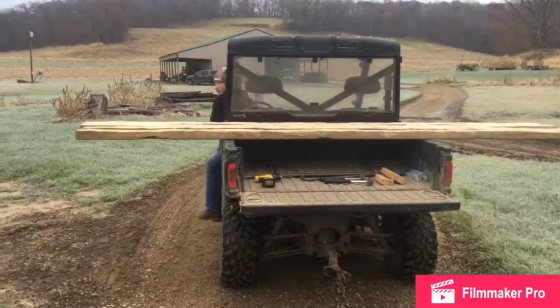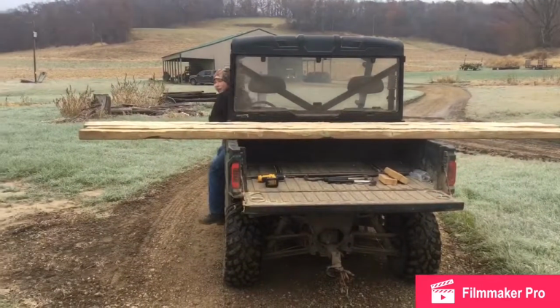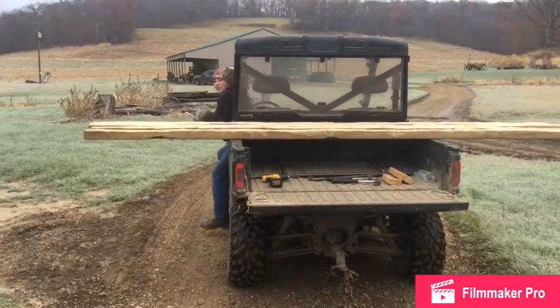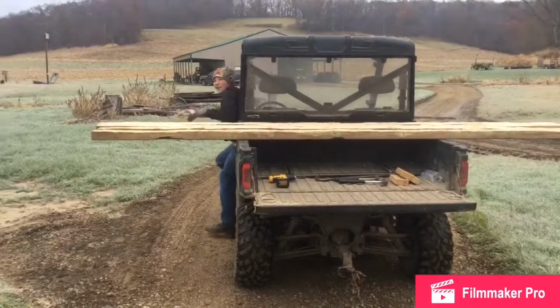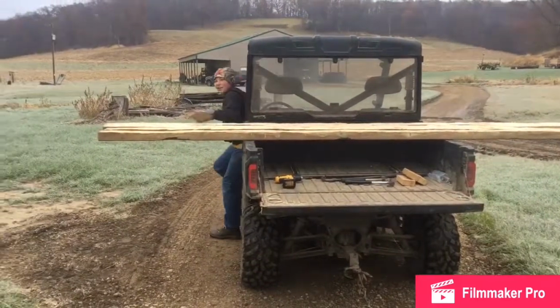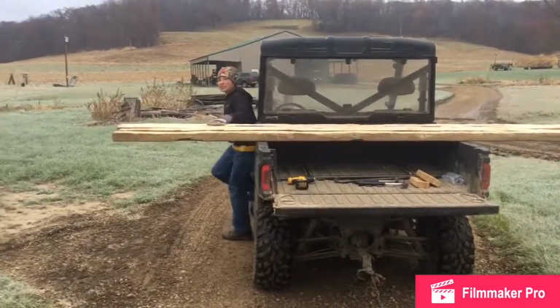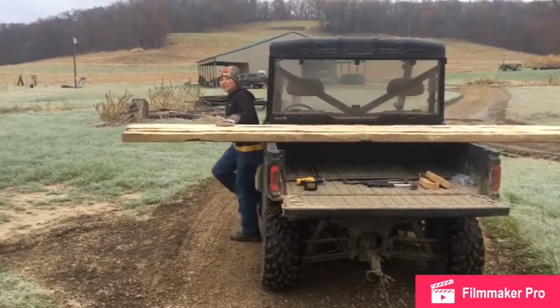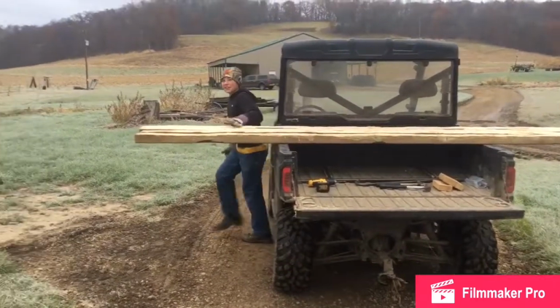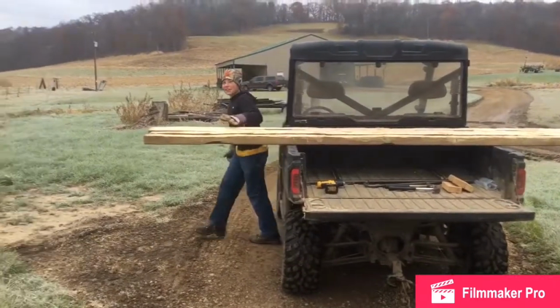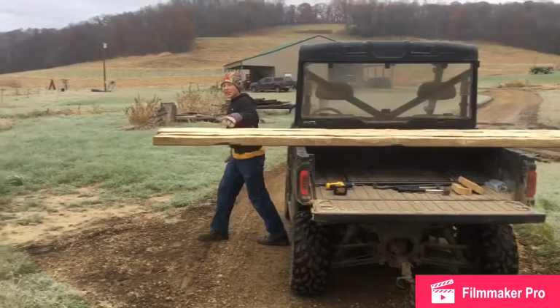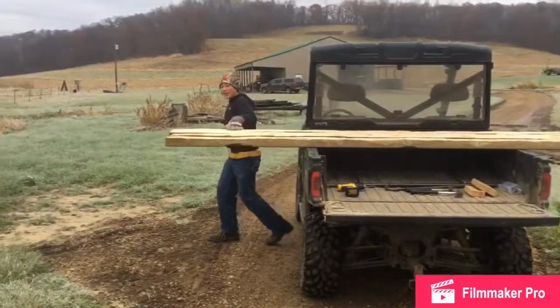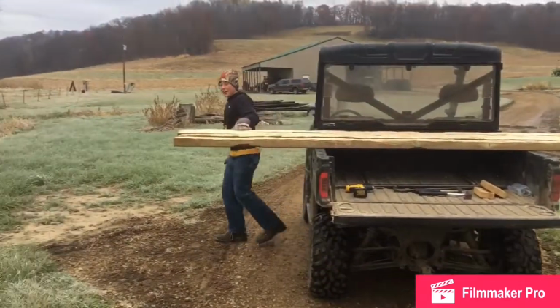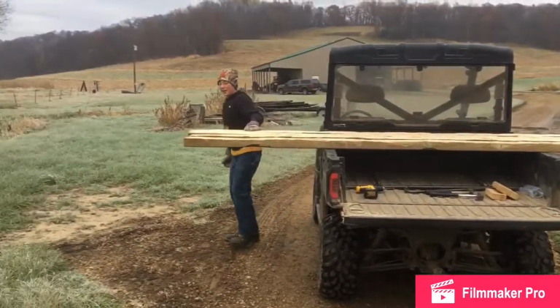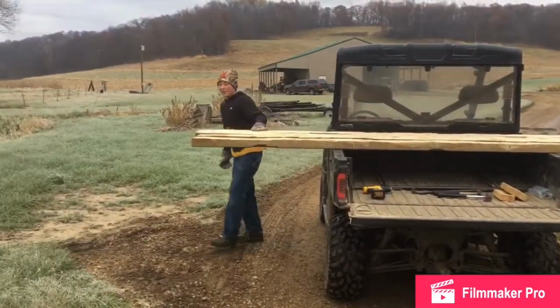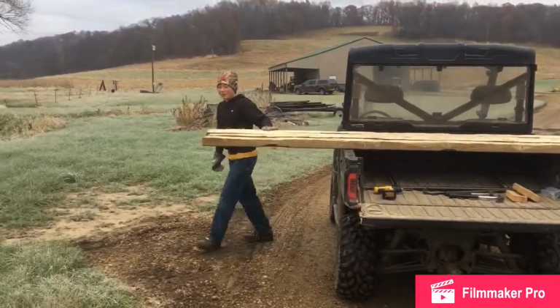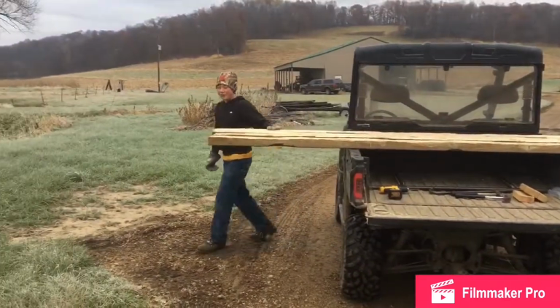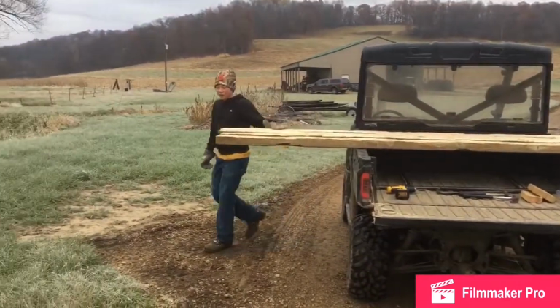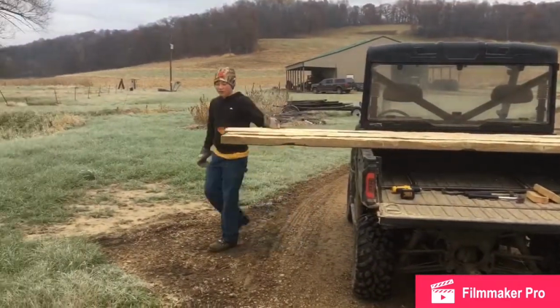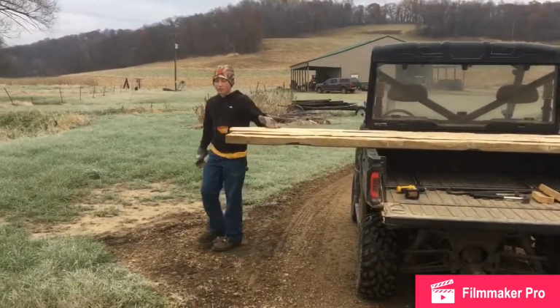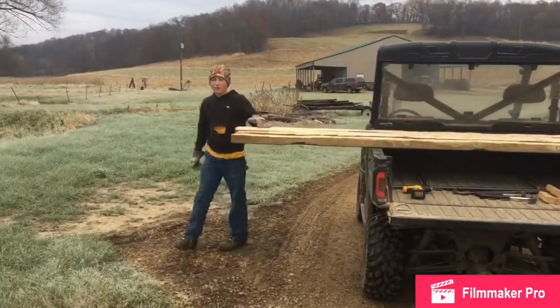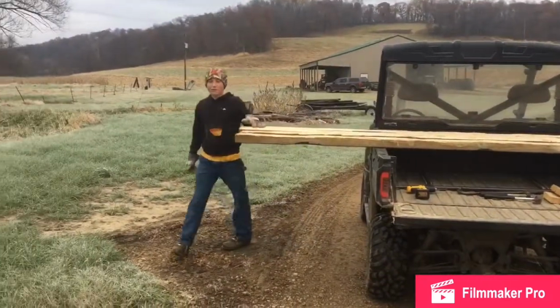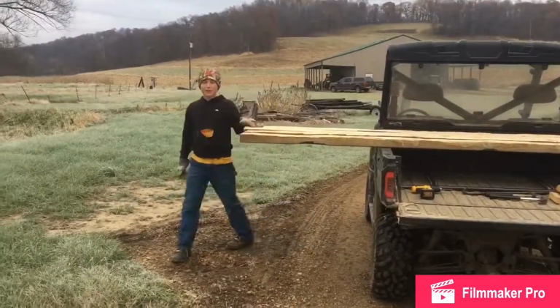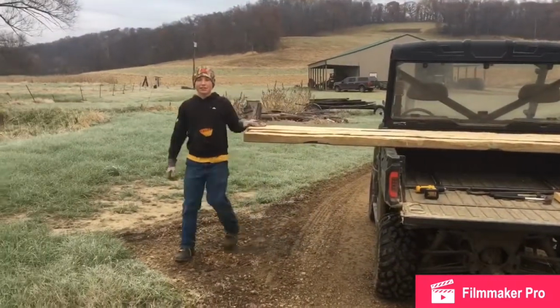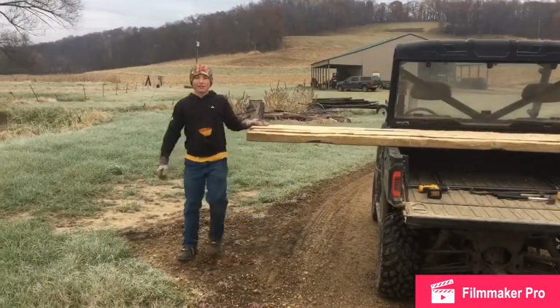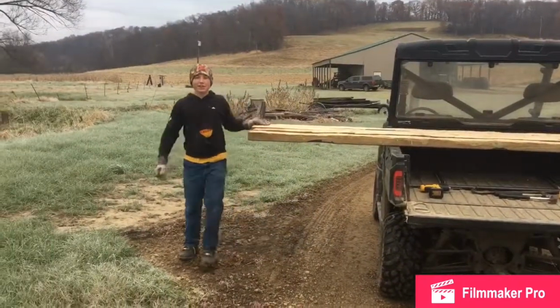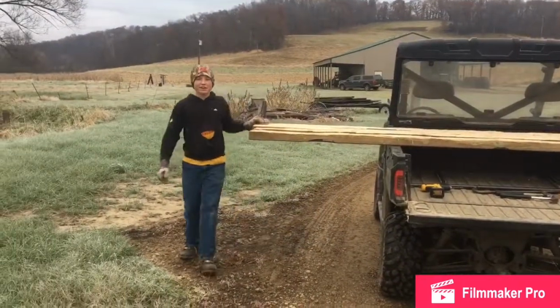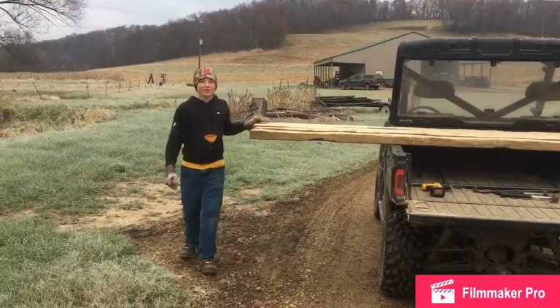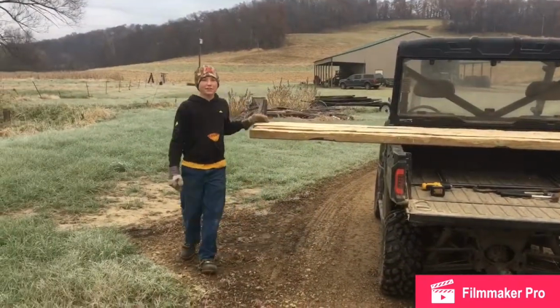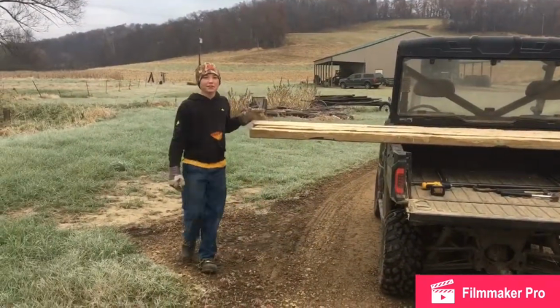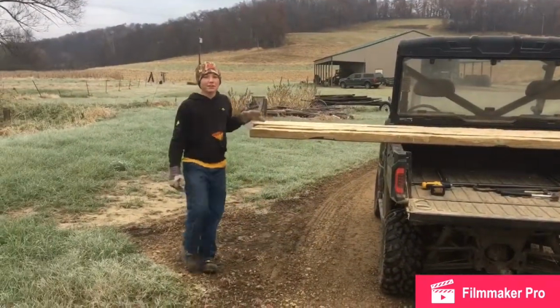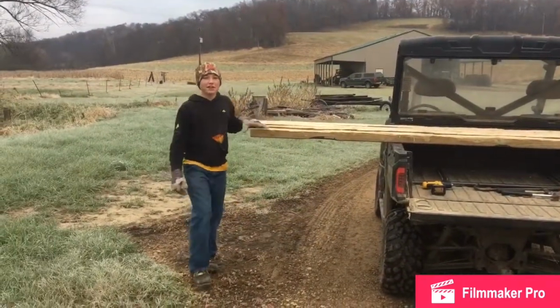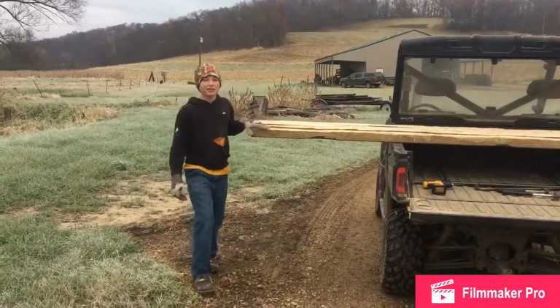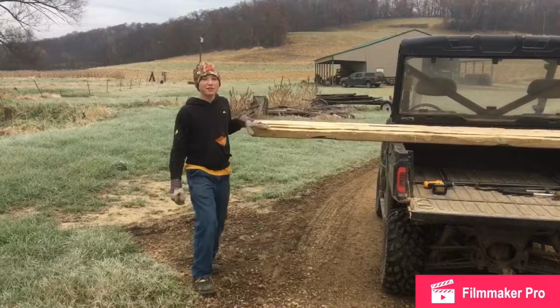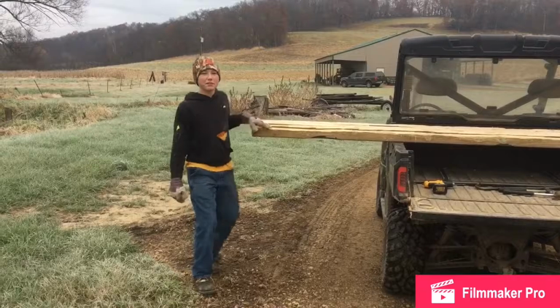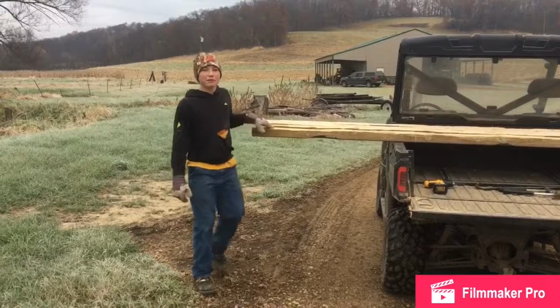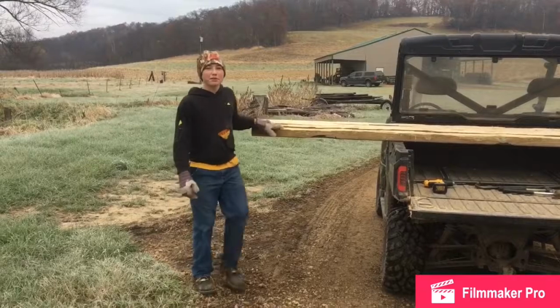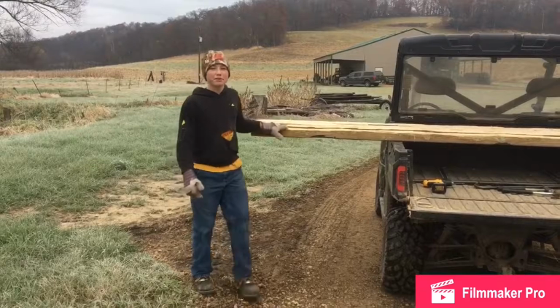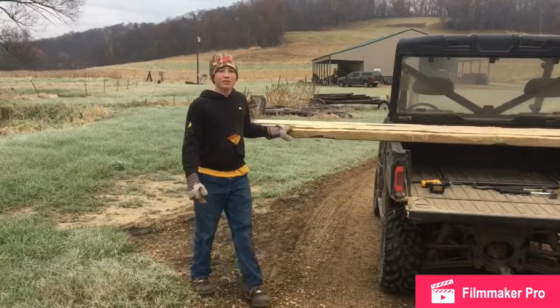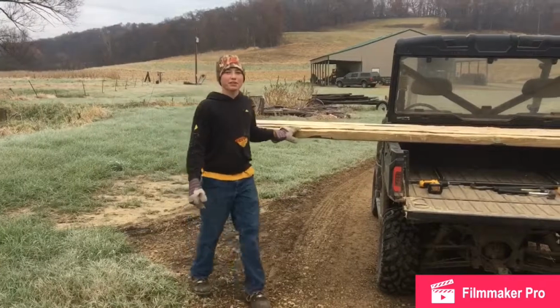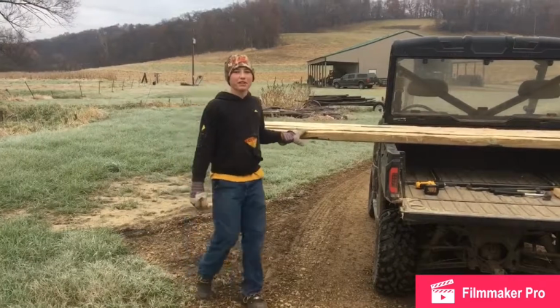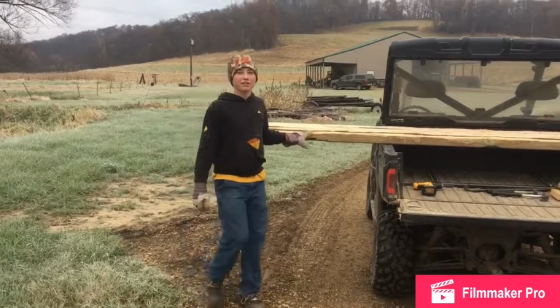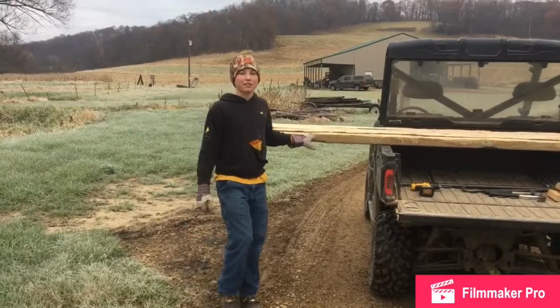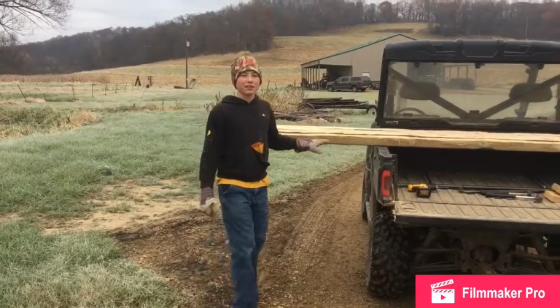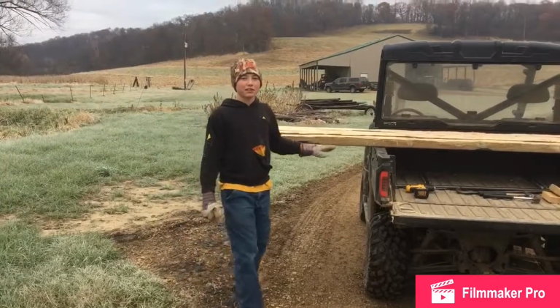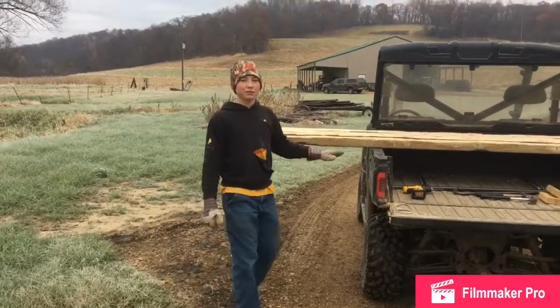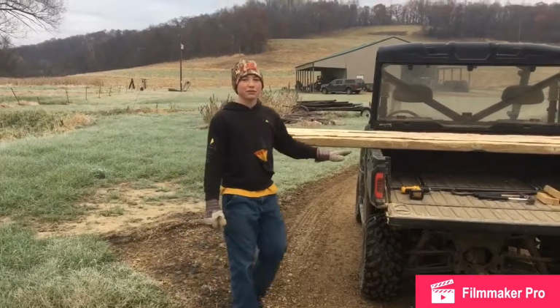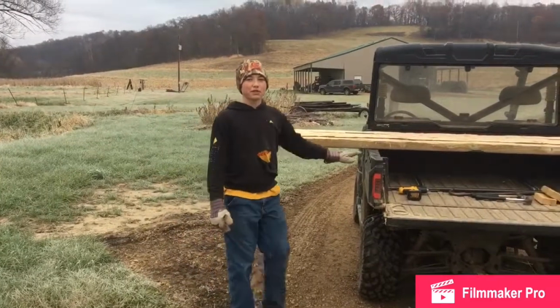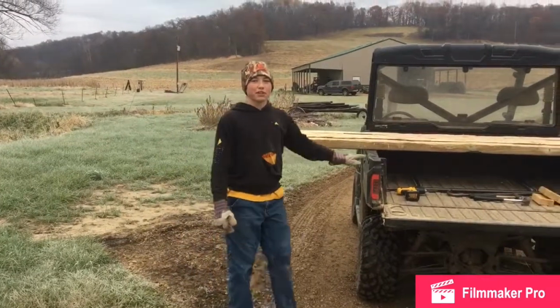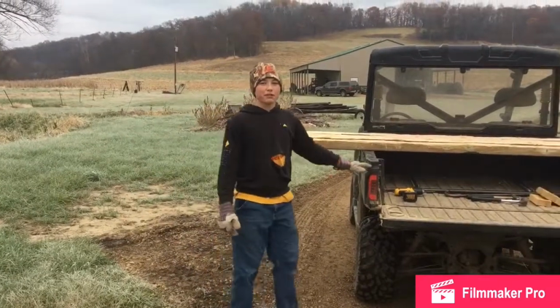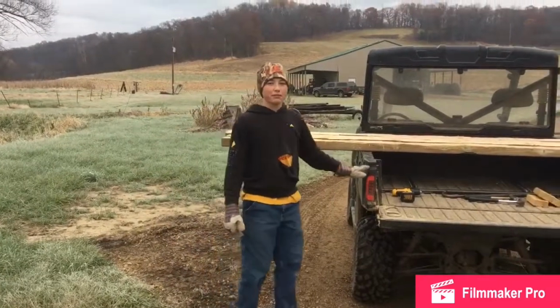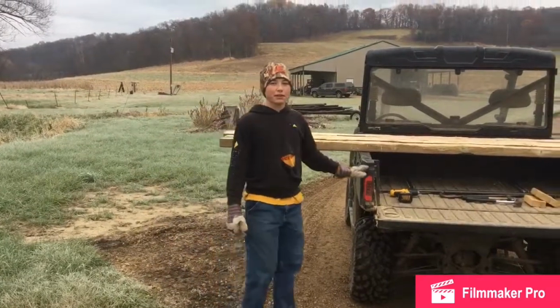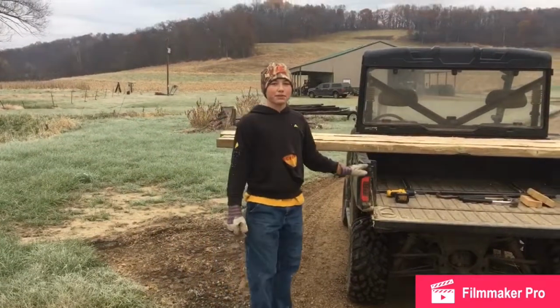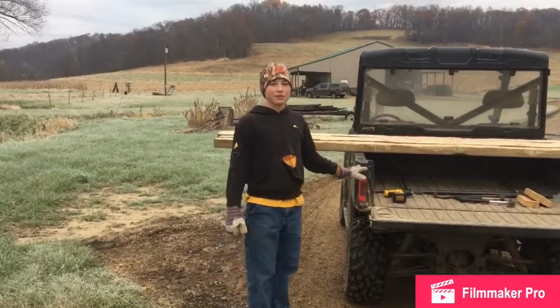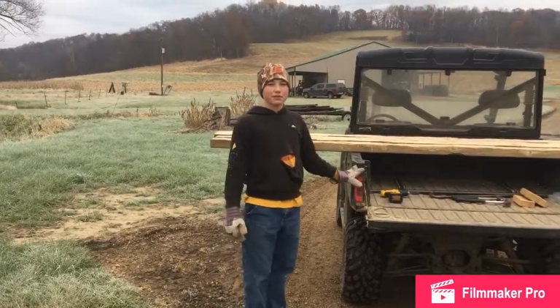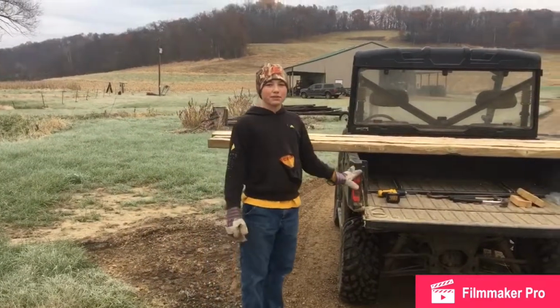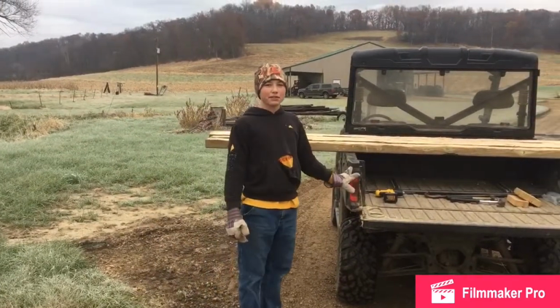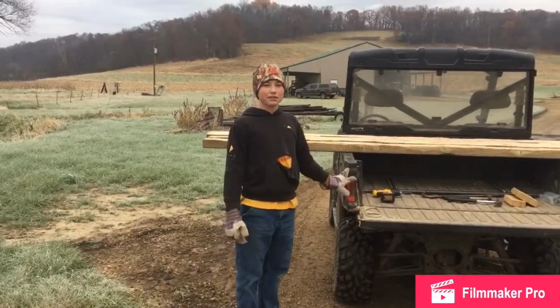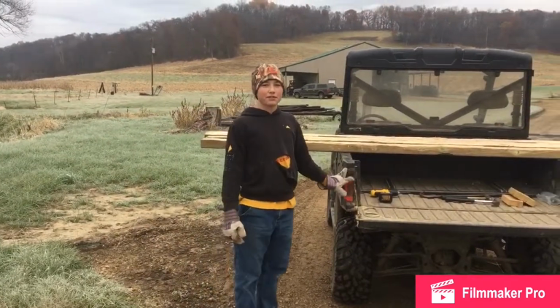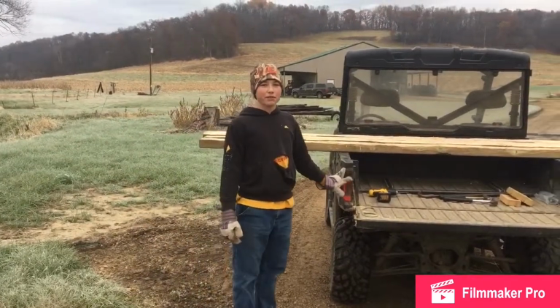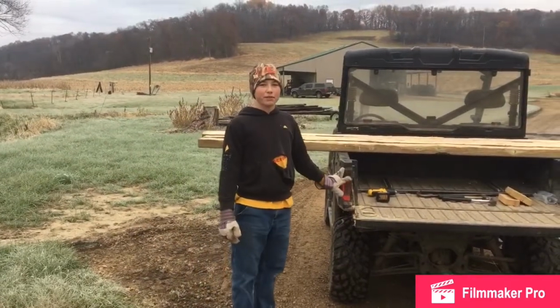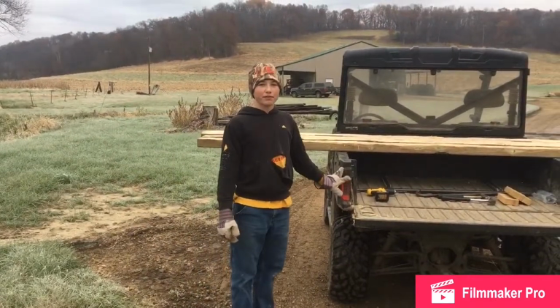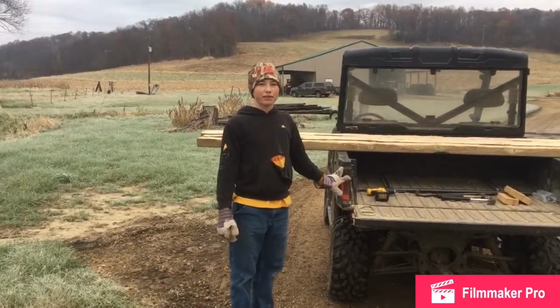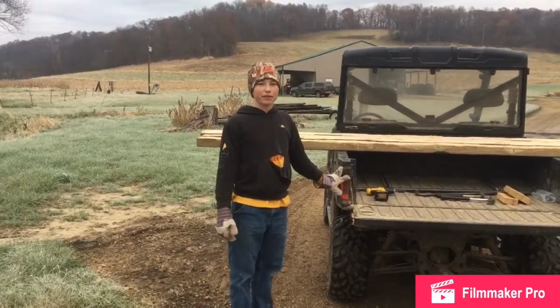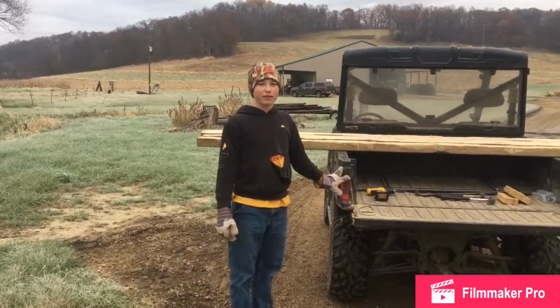Hey guys, it's JD, back out with the farm again today. Sorry I haven't been posting a lot of videos — we've been cleaning up from the flood.